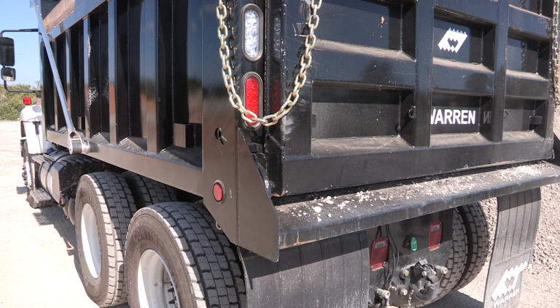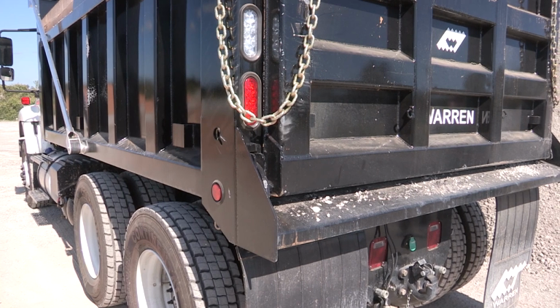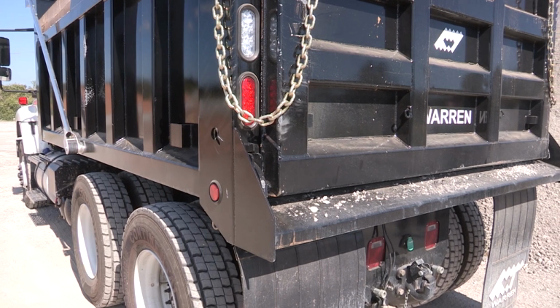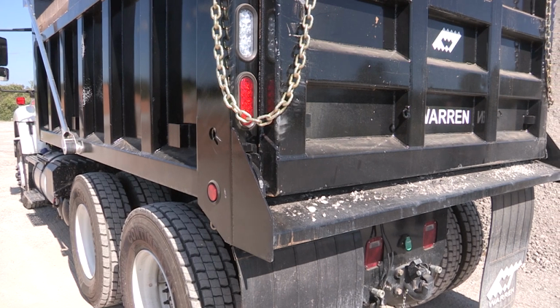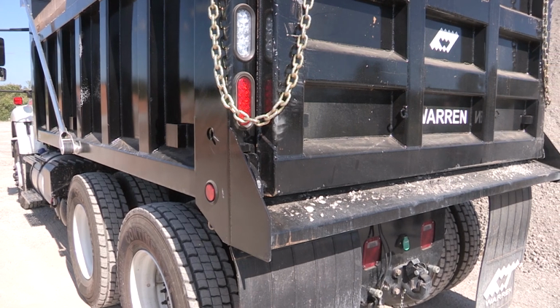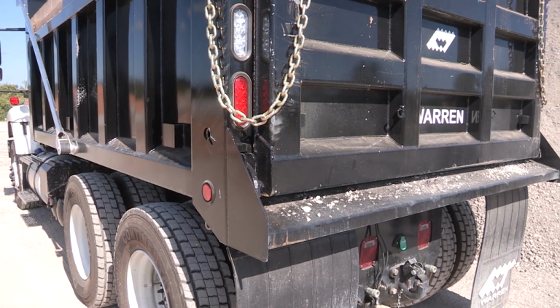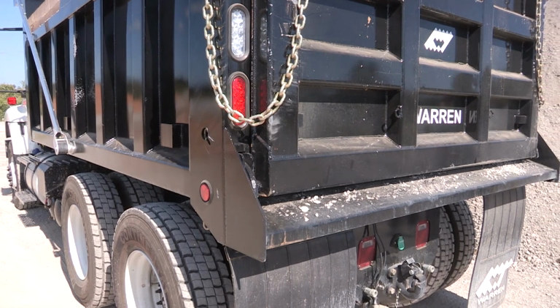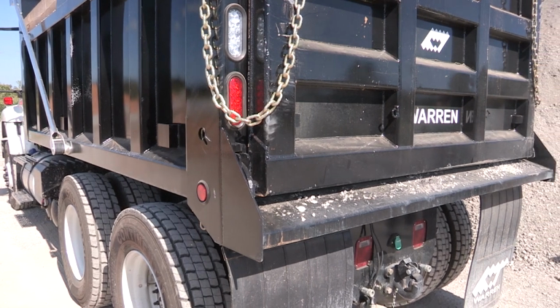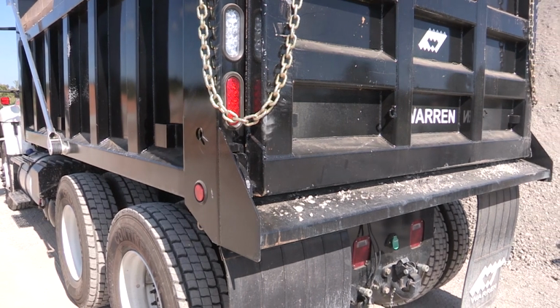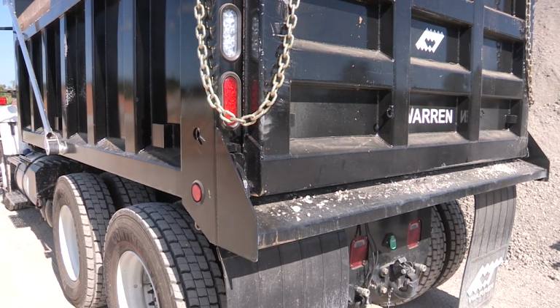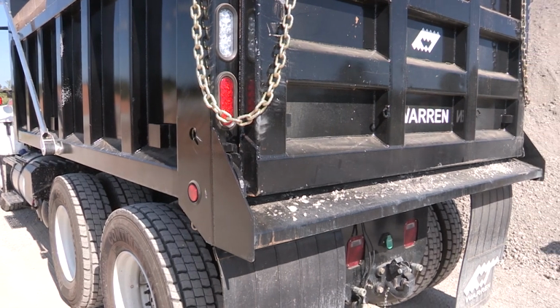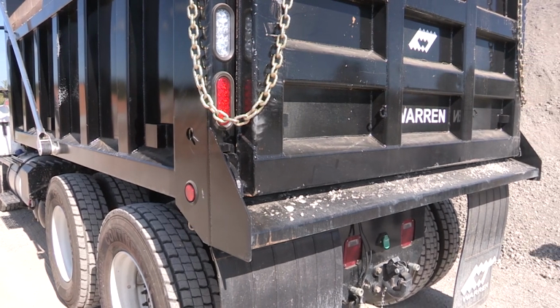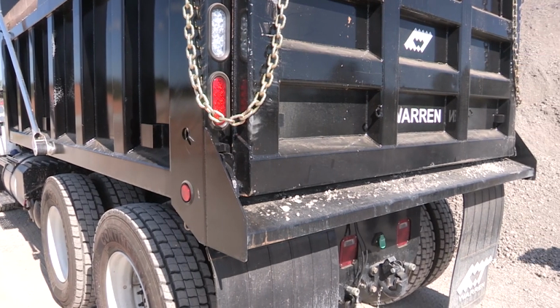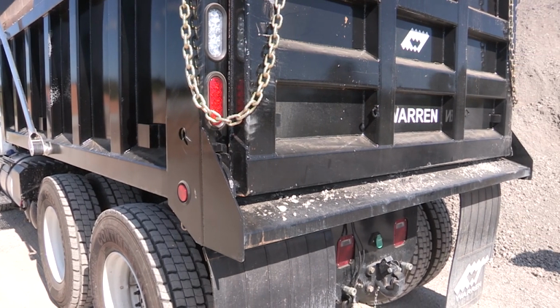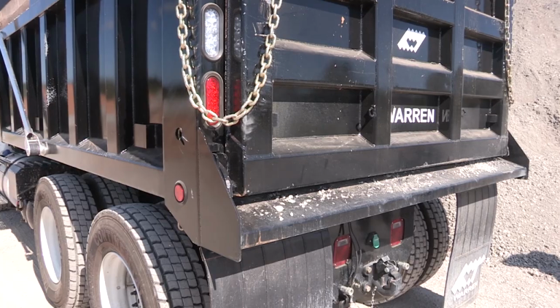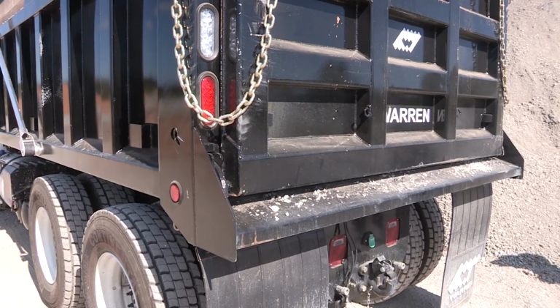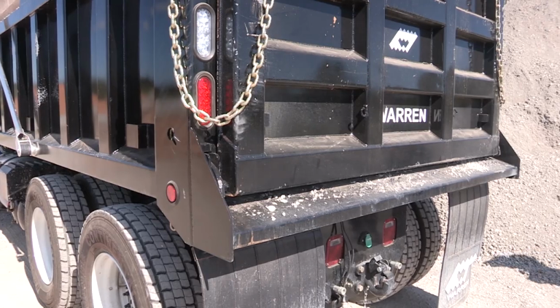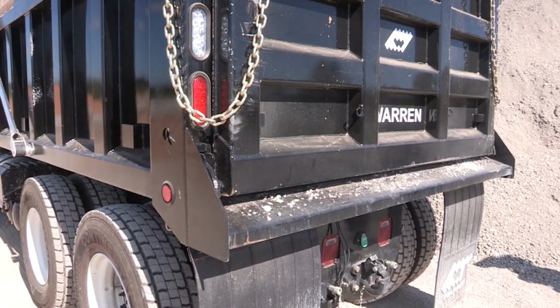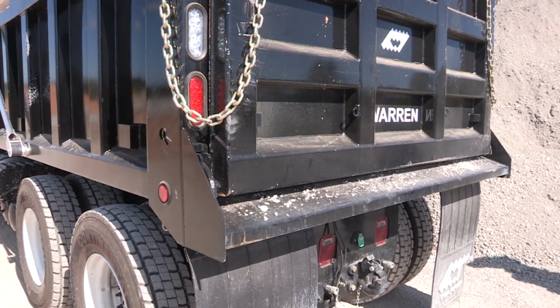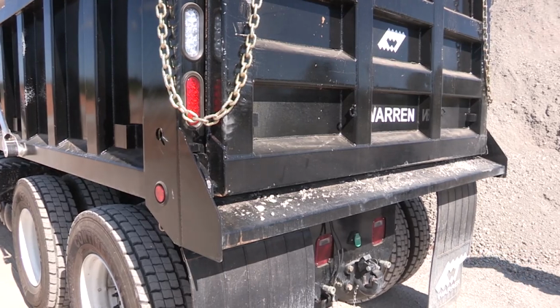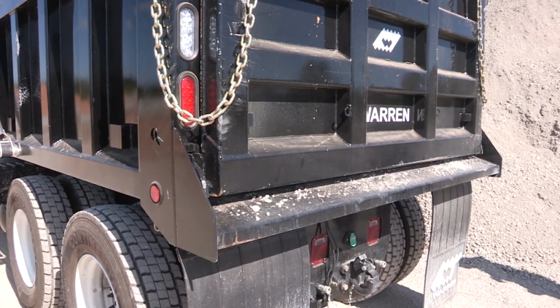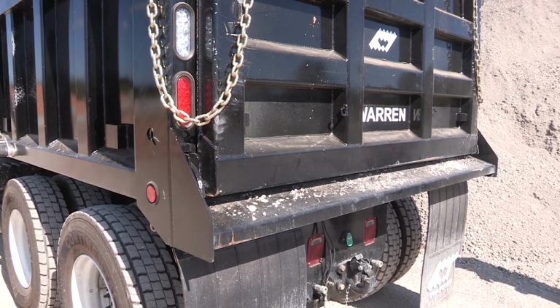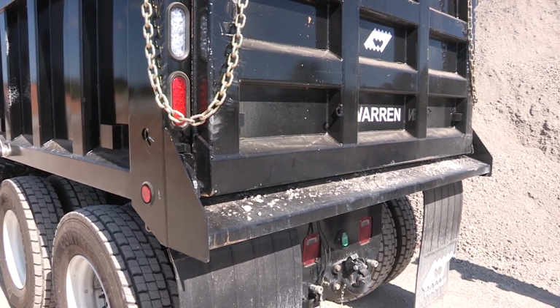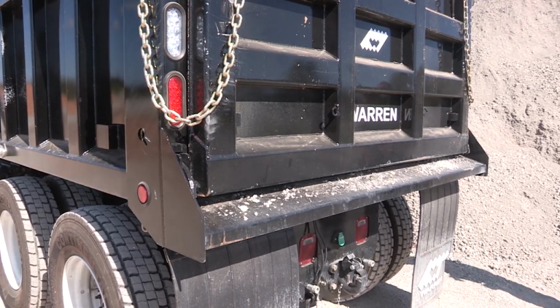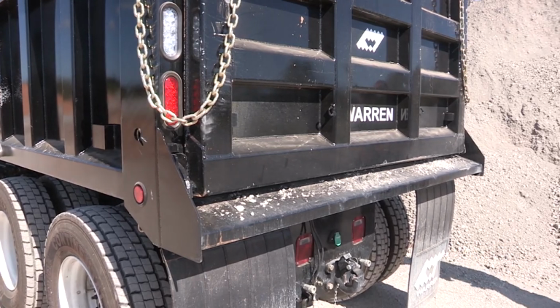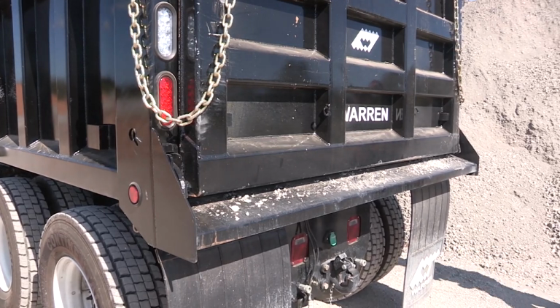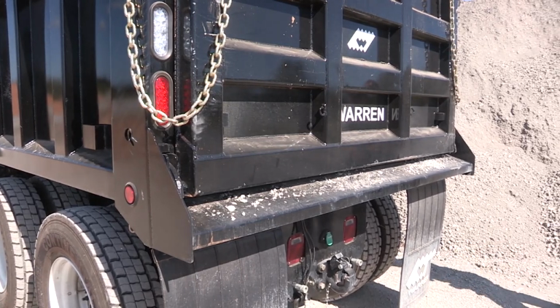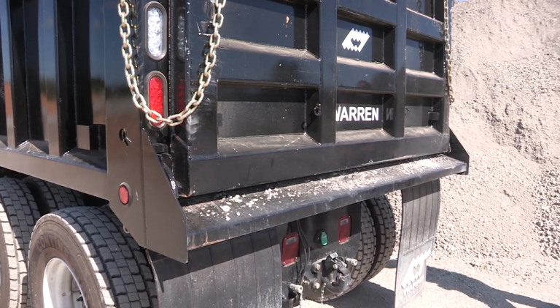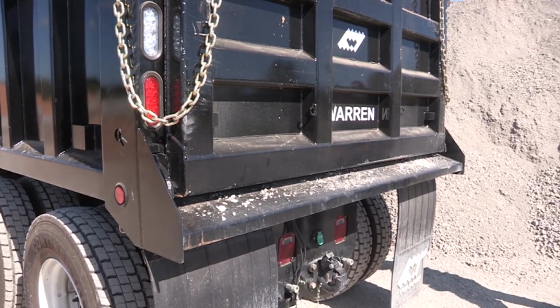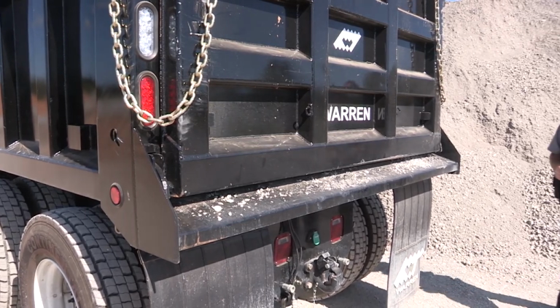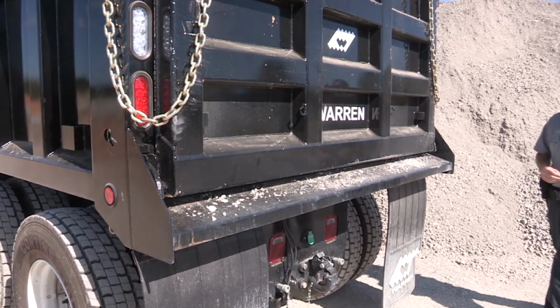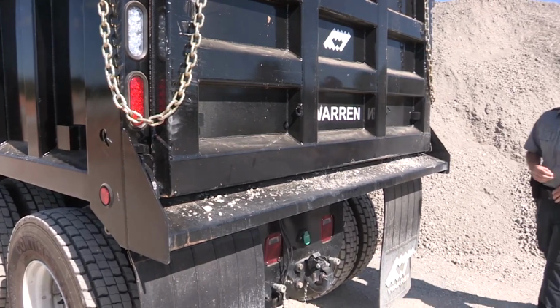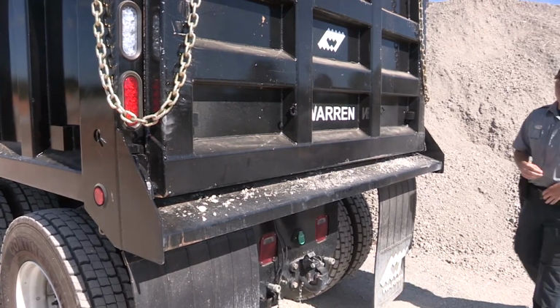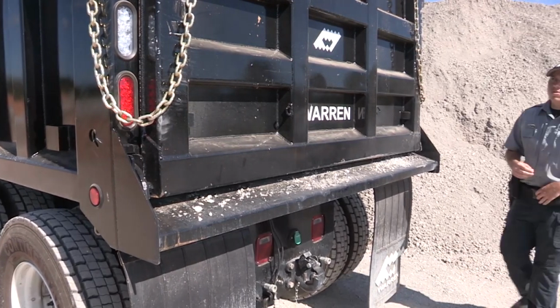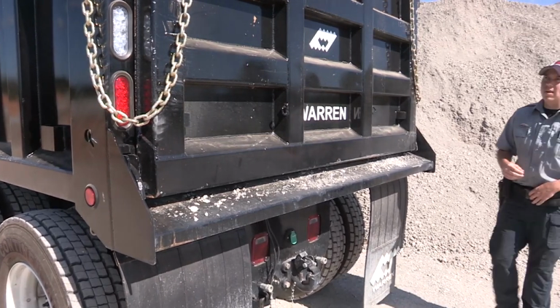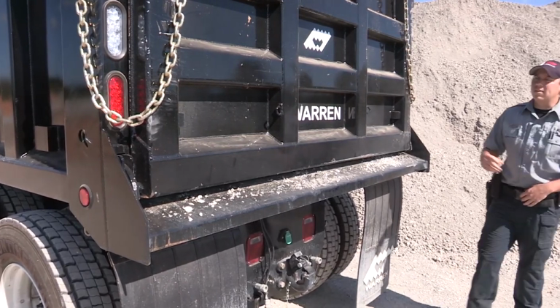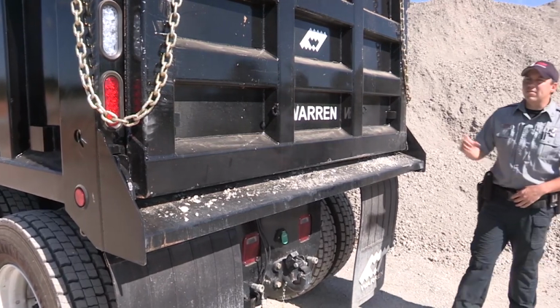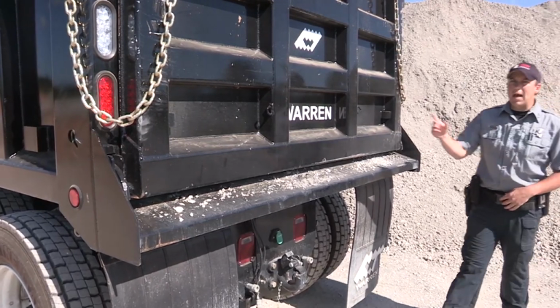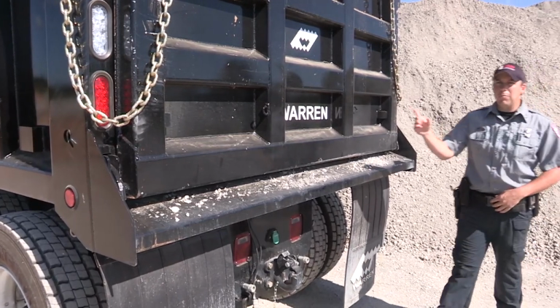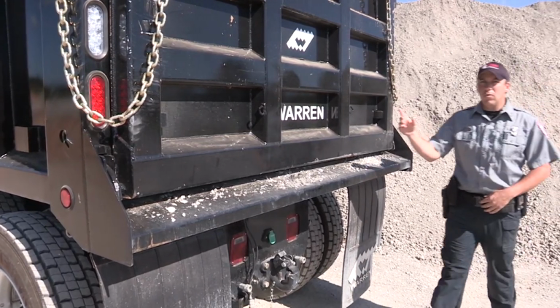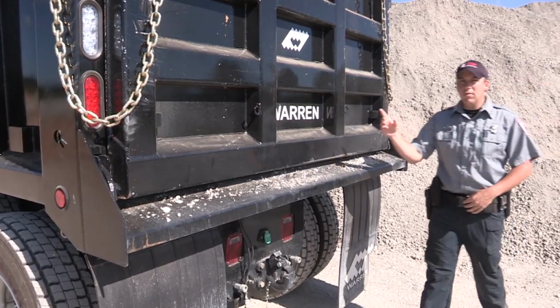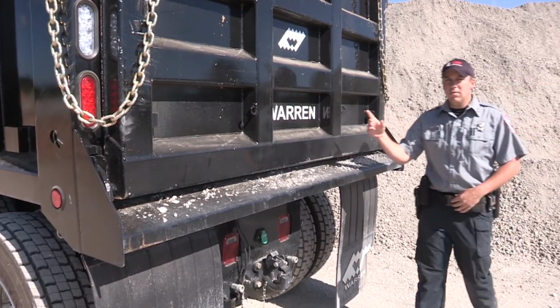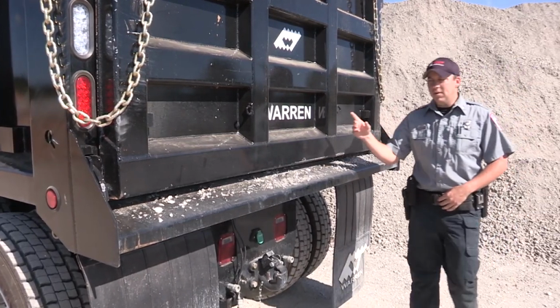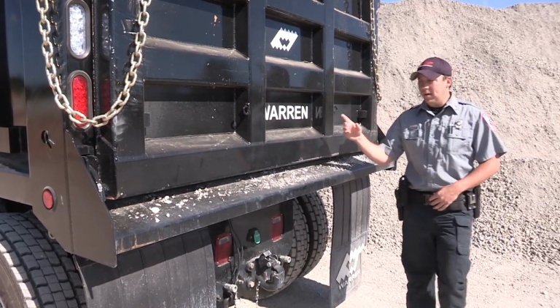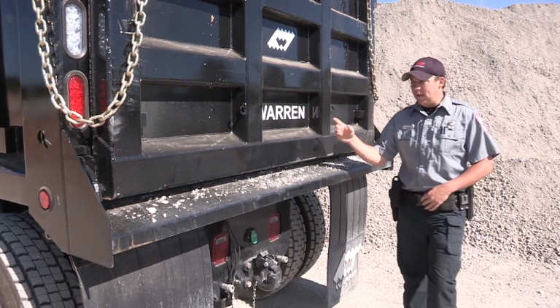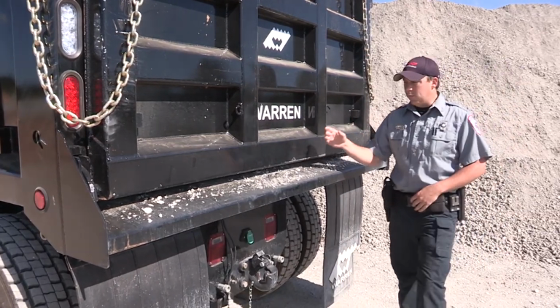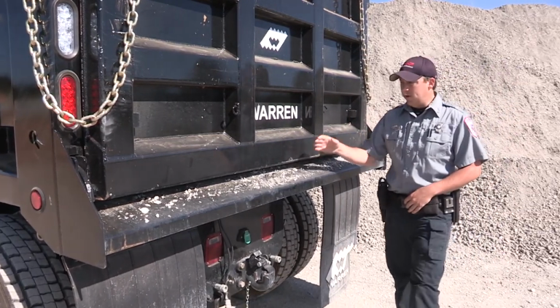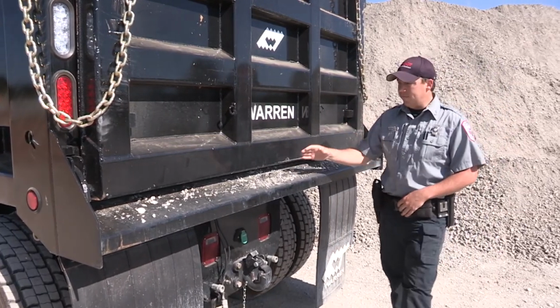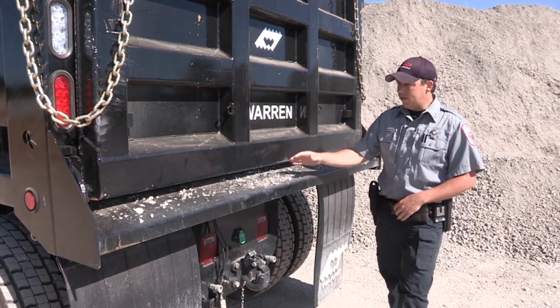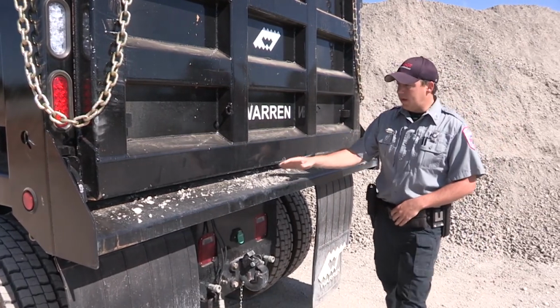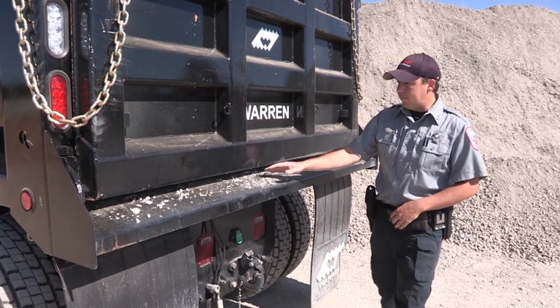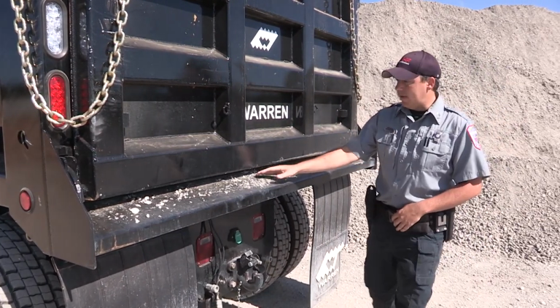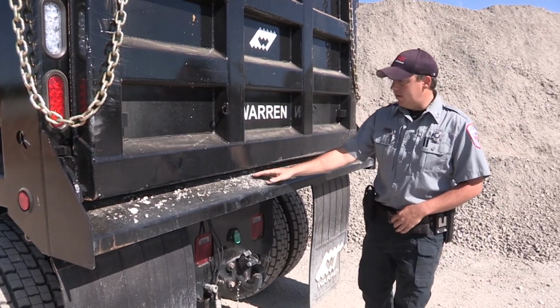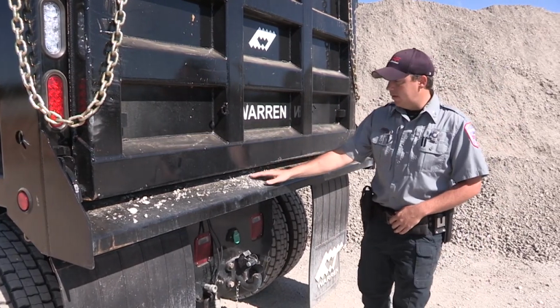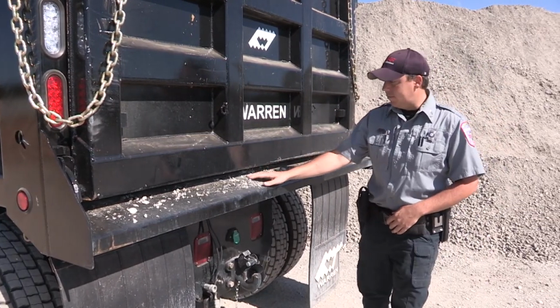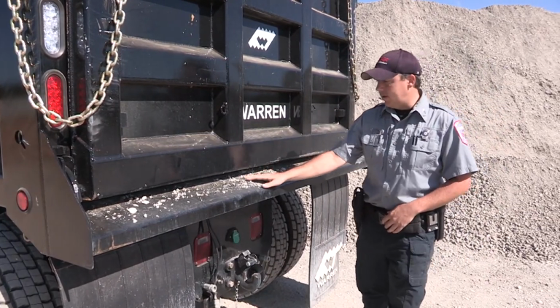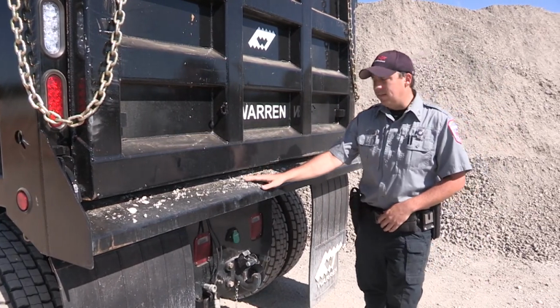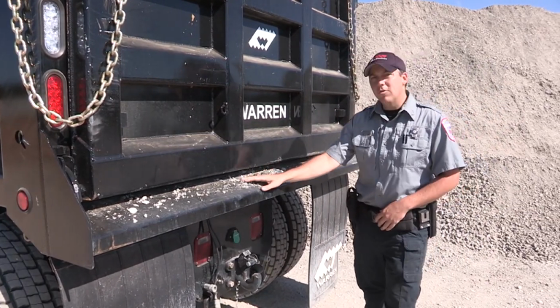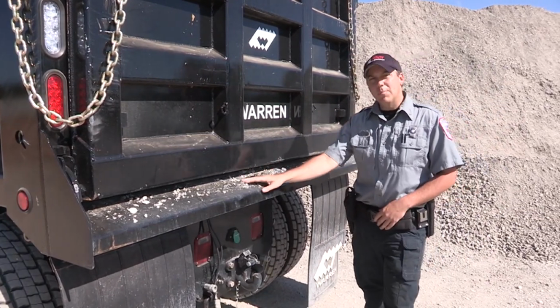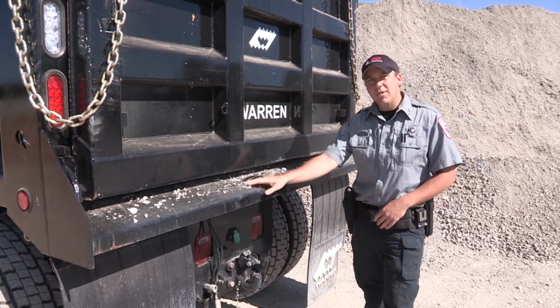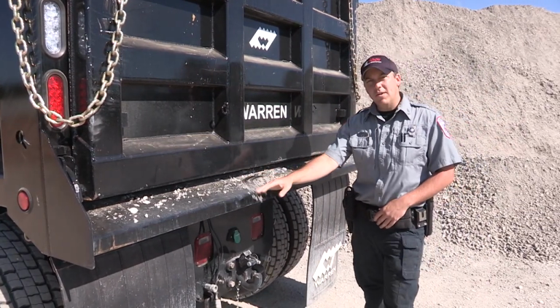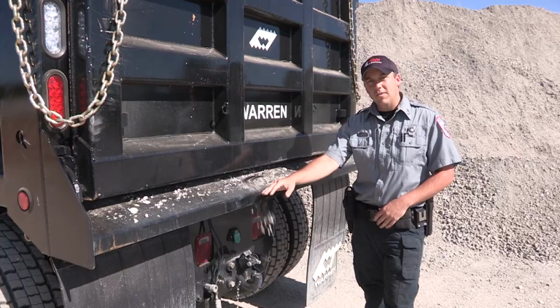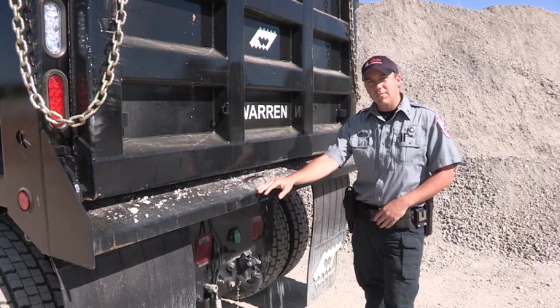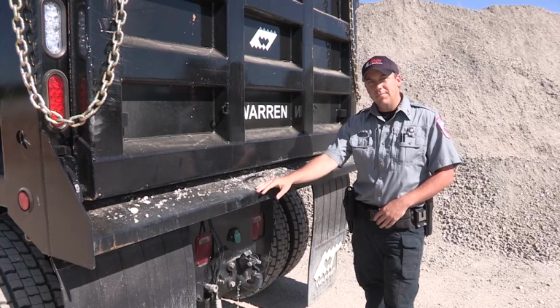Most importantly, after loading and unloading of your vehicle, be sure to check the sideboards and the rear of your dump bed for any loose material.